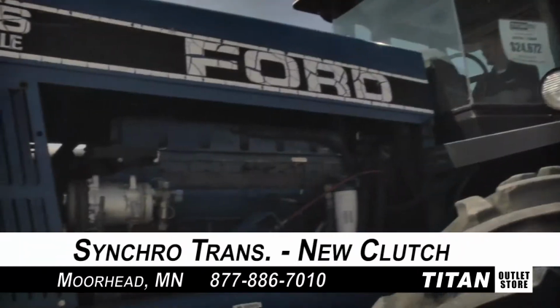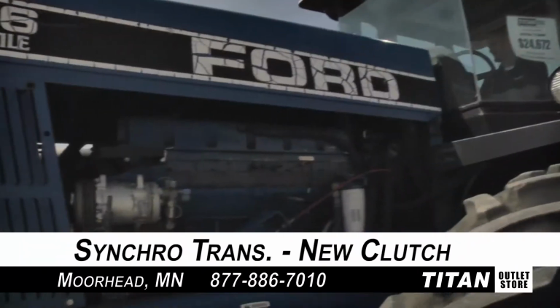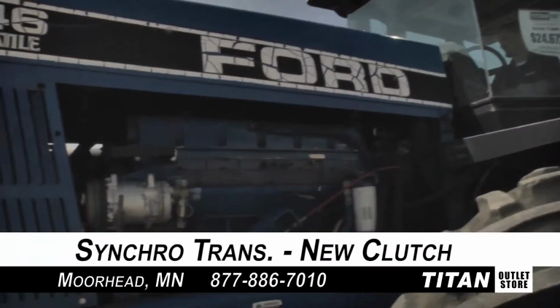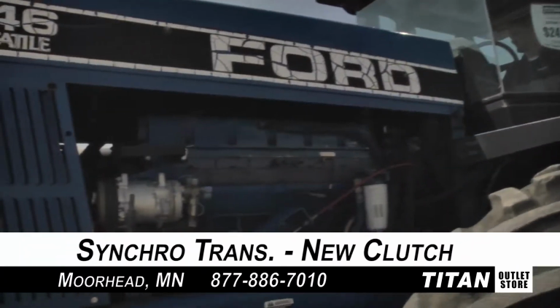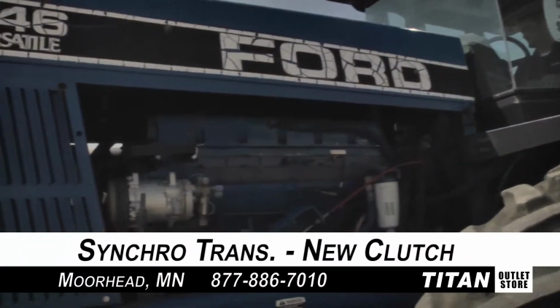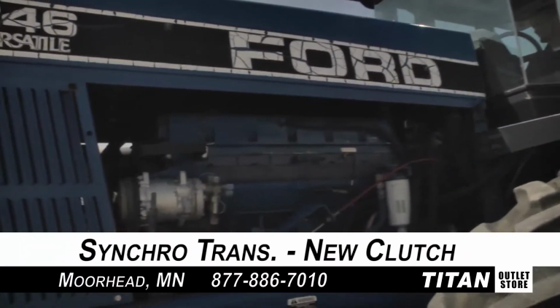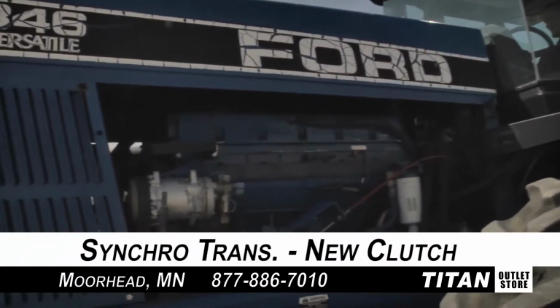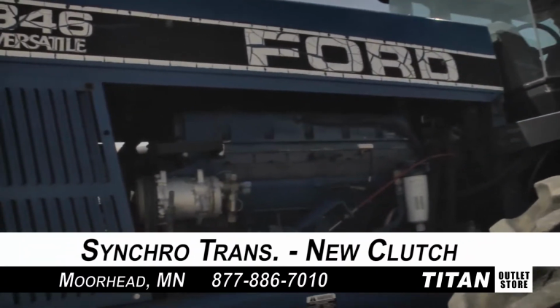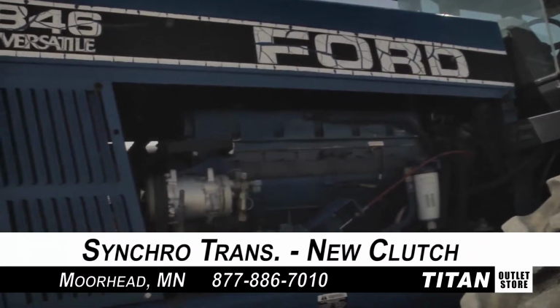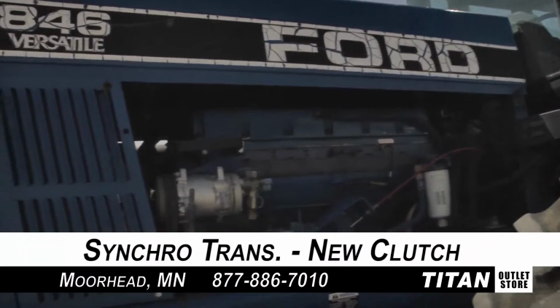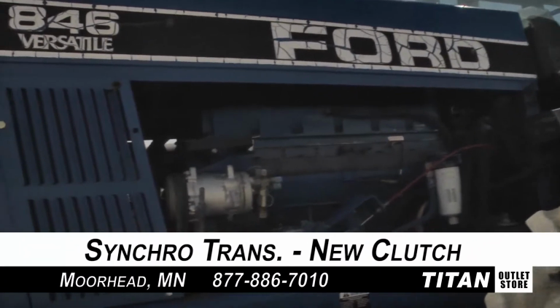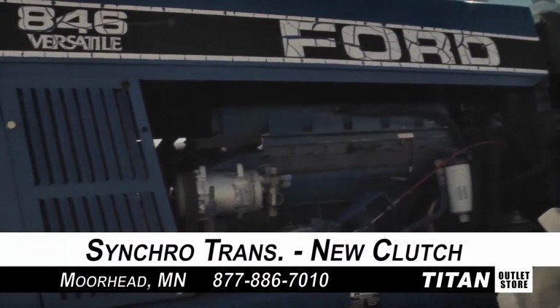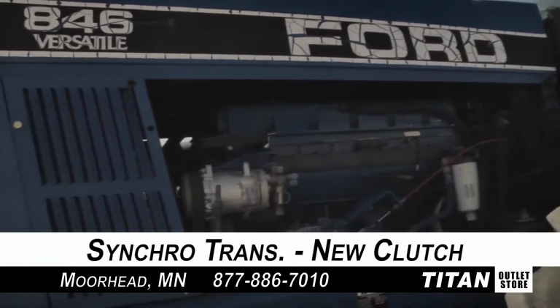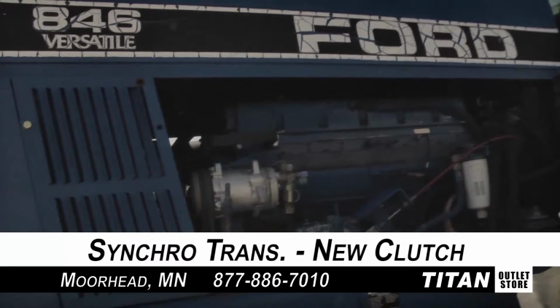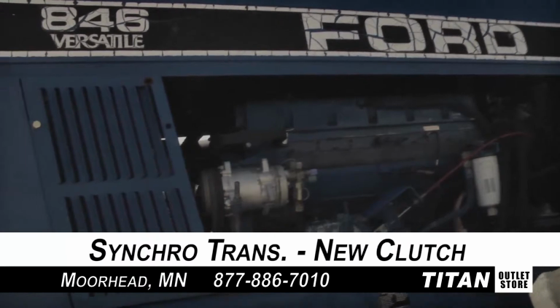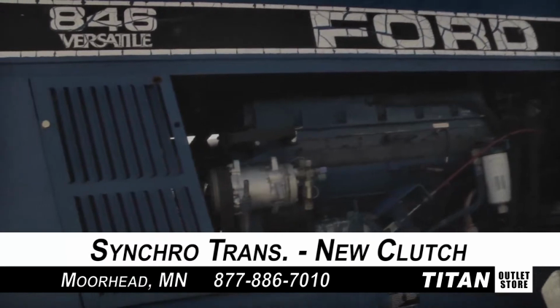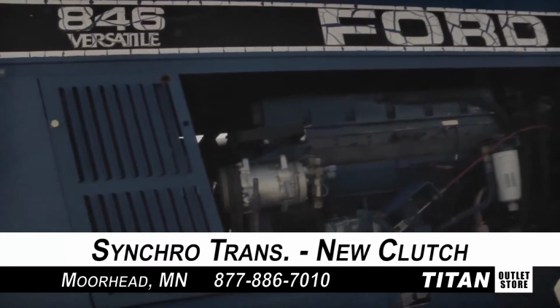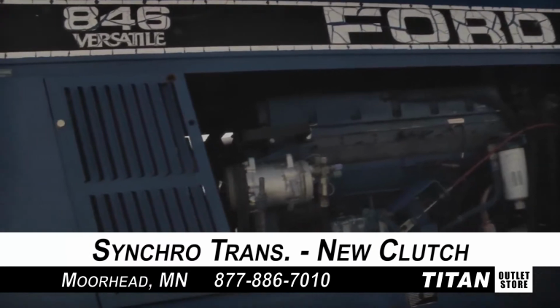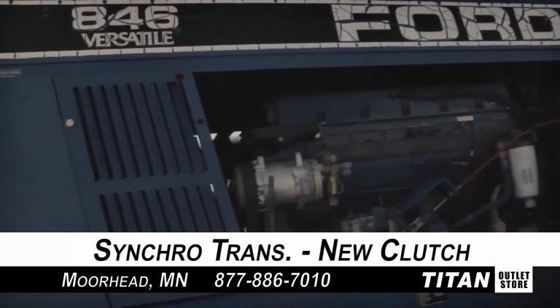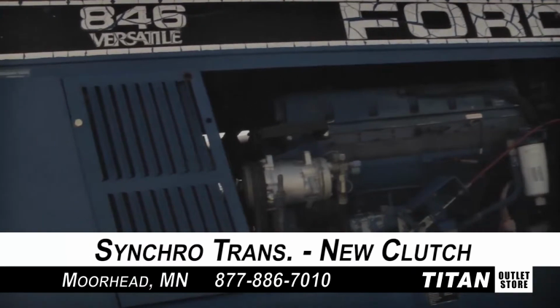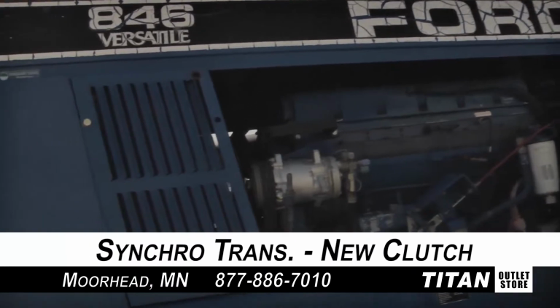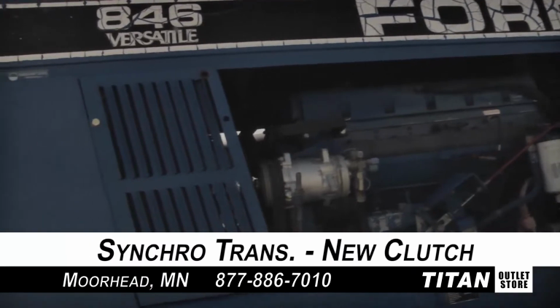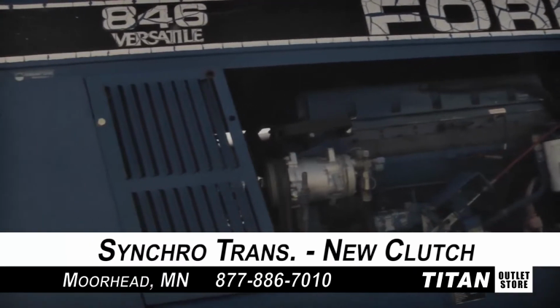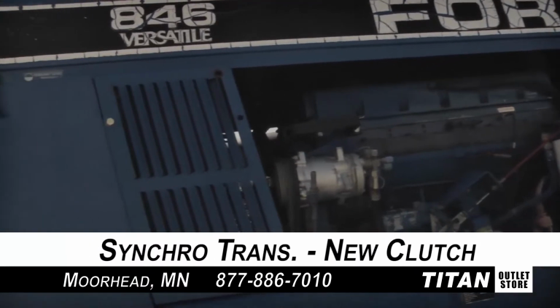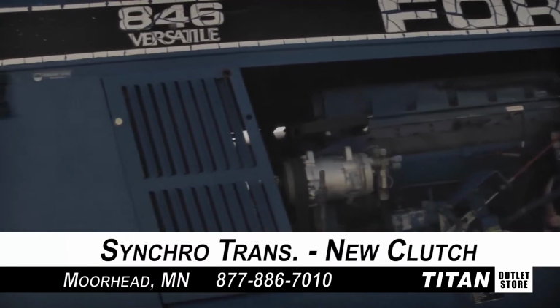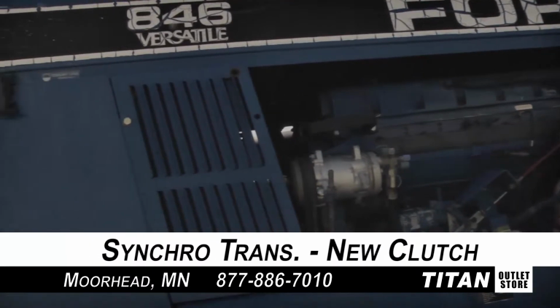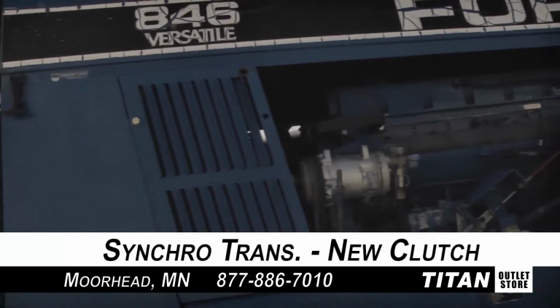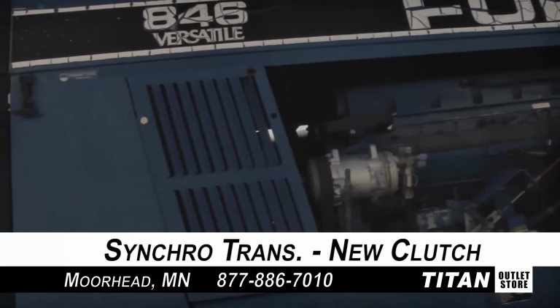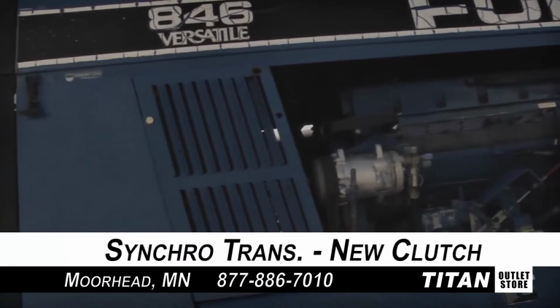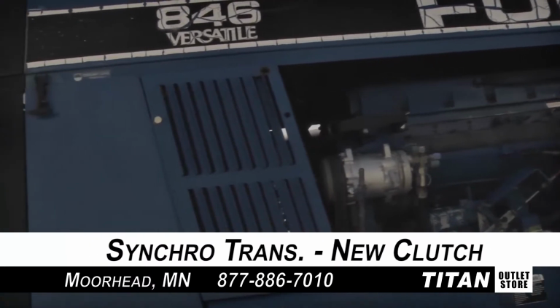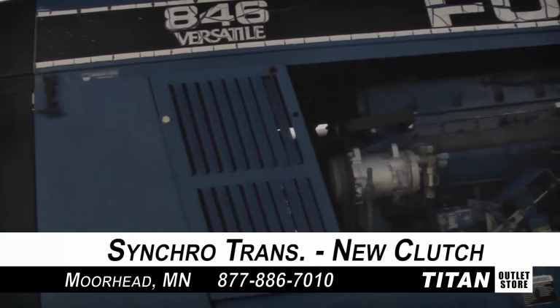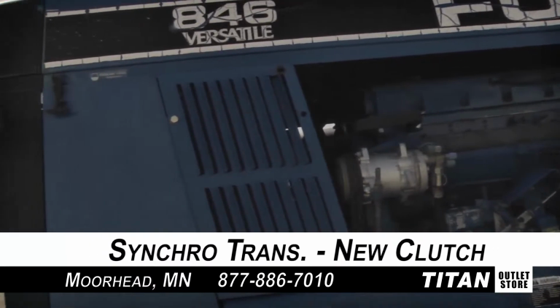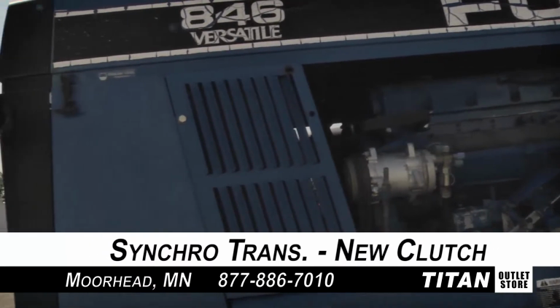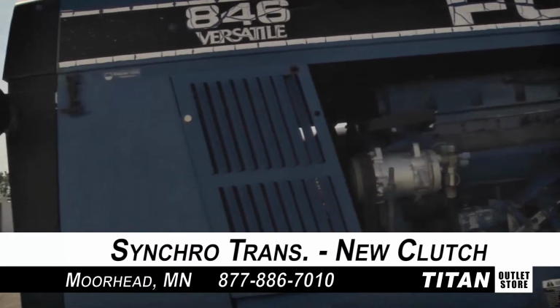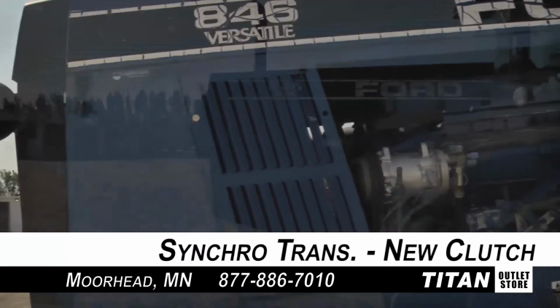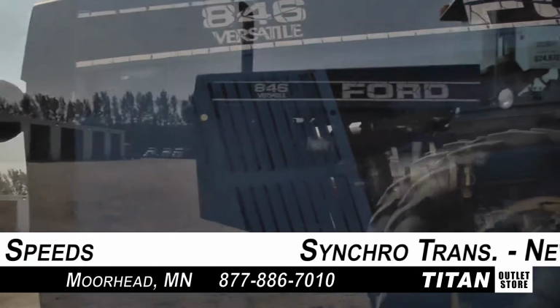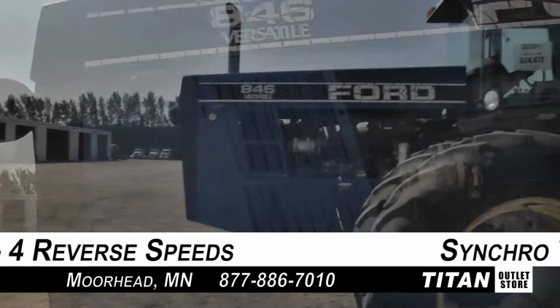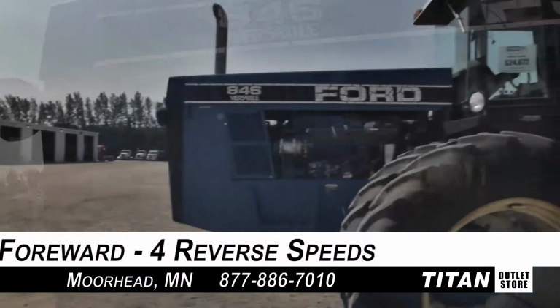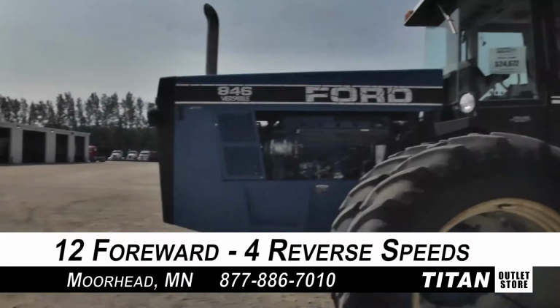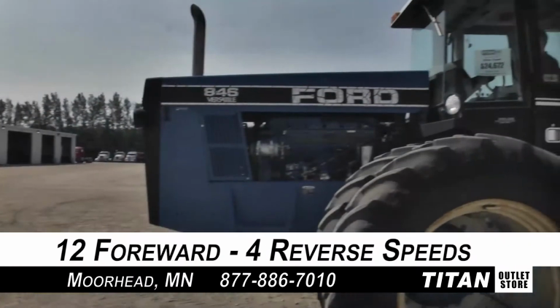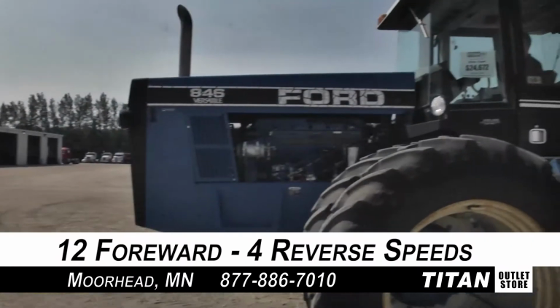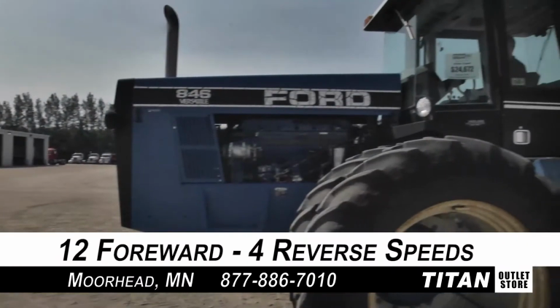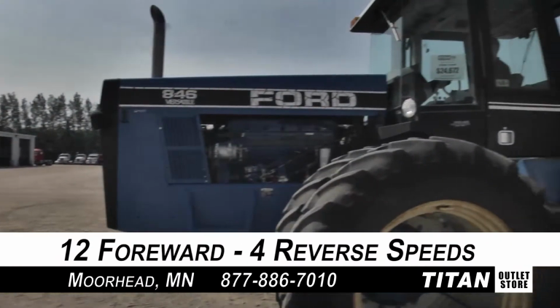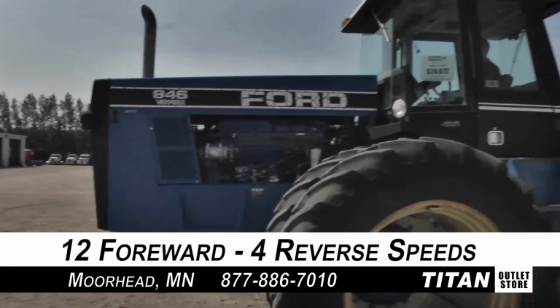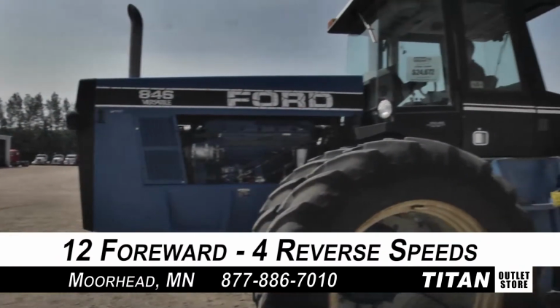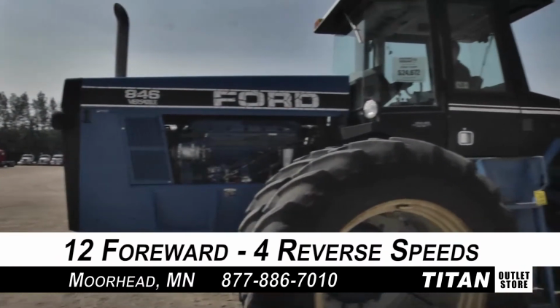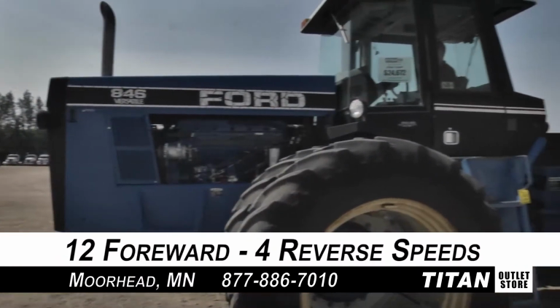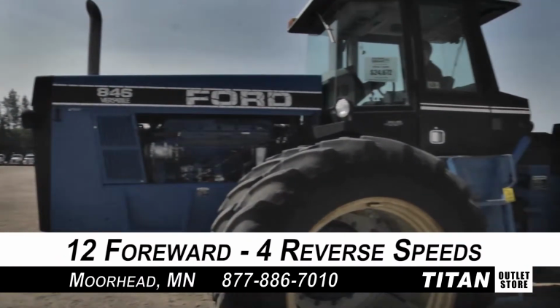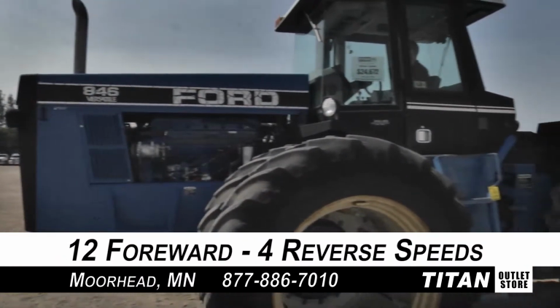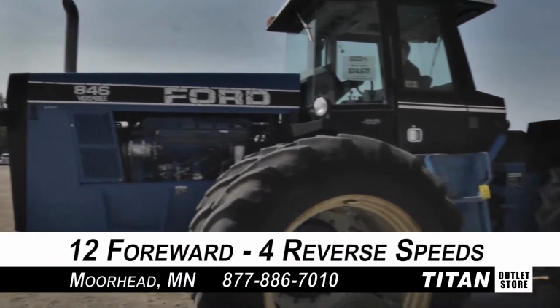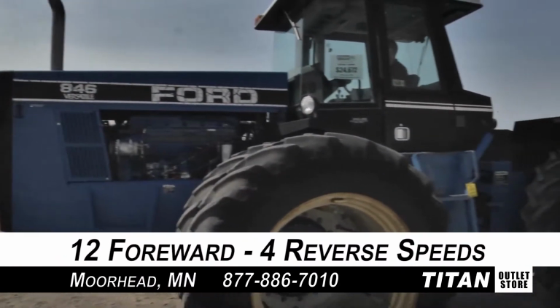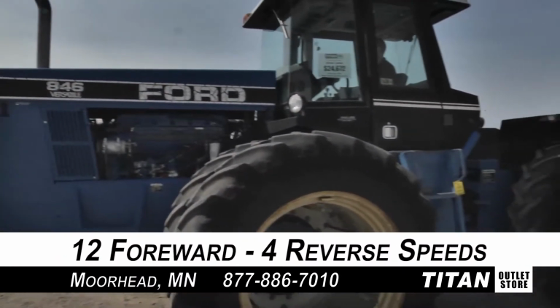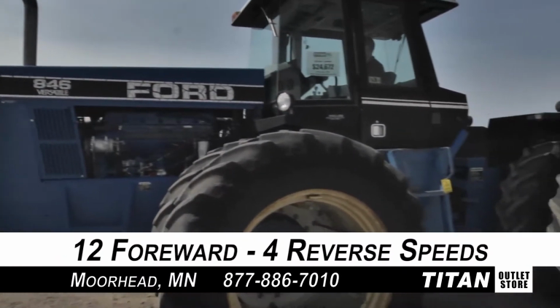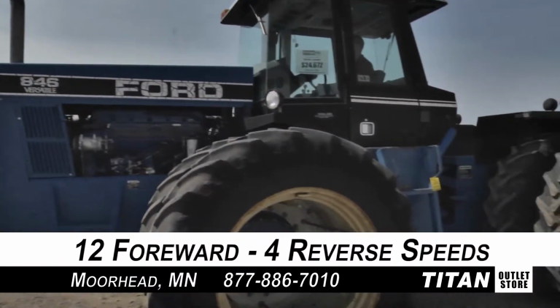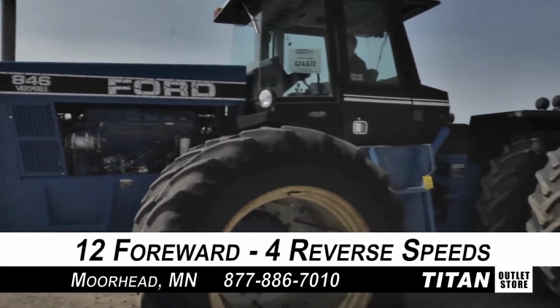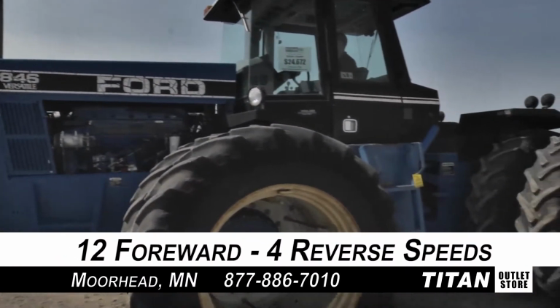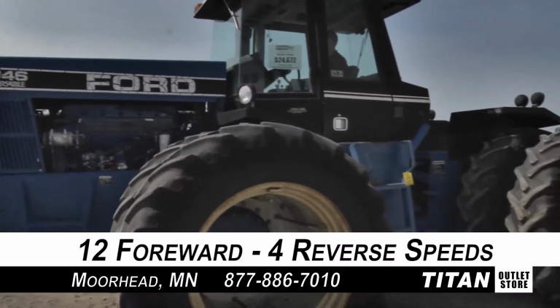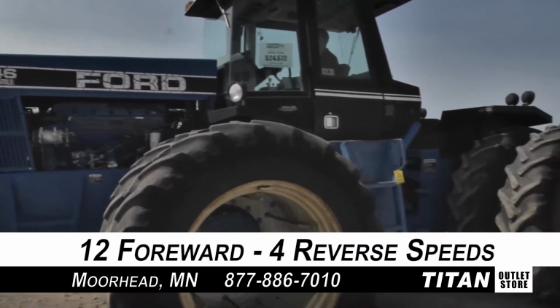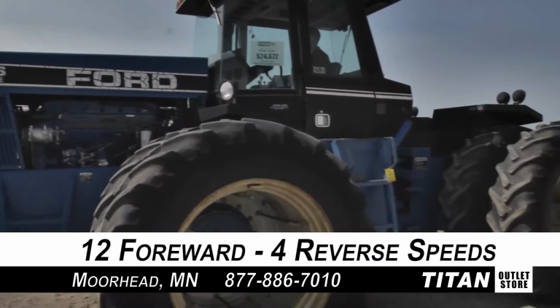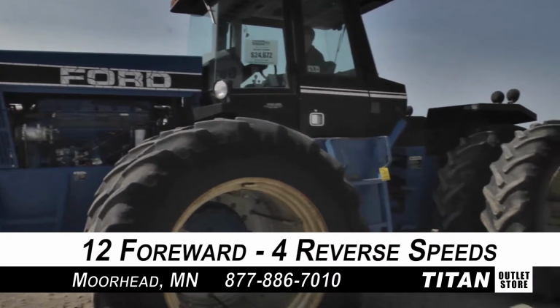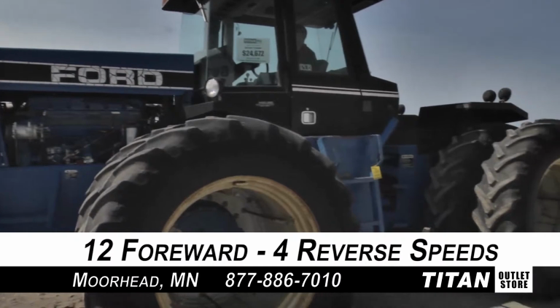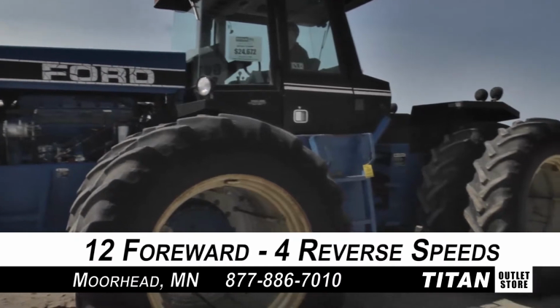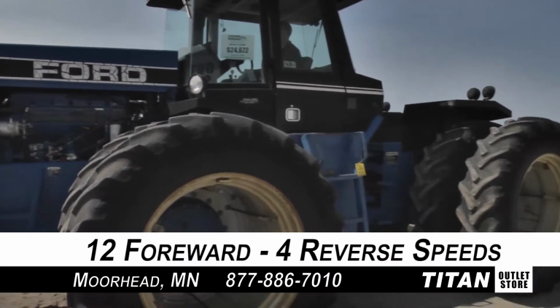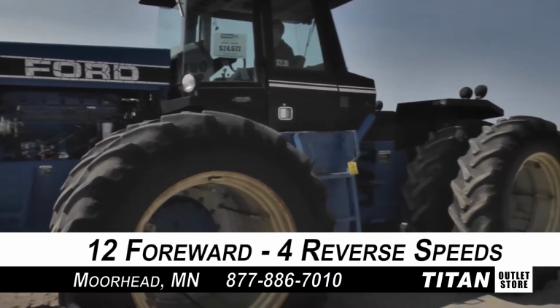And now to the transmission. This 846 is equipped with a single transmission with 12 forward and 4 reverse speeds and a new clutch.